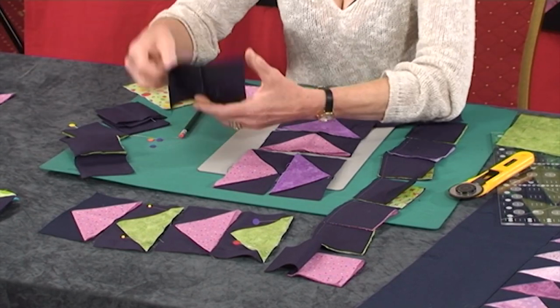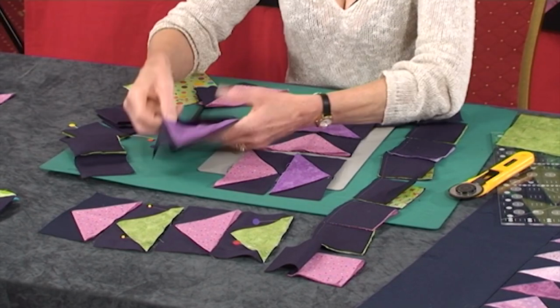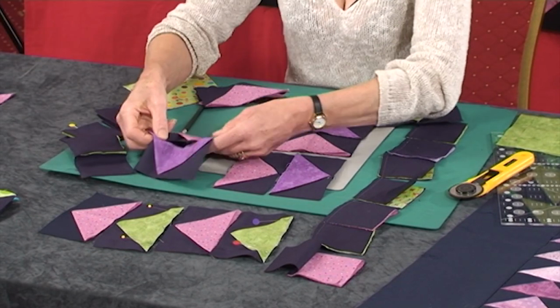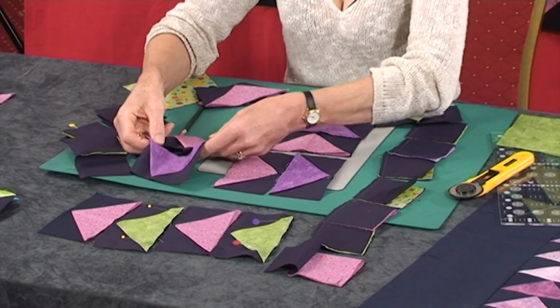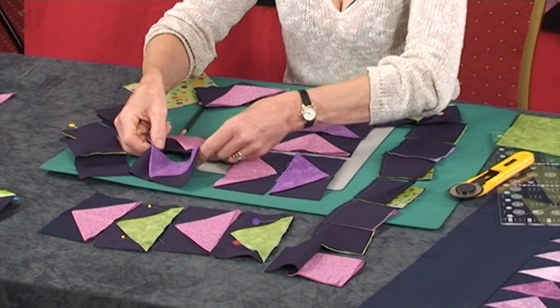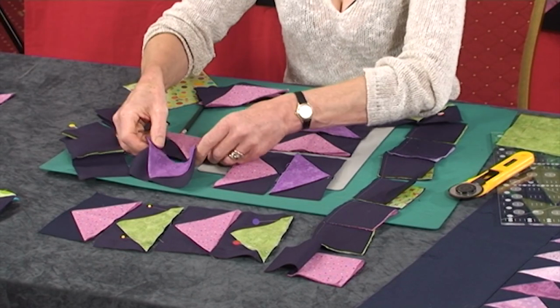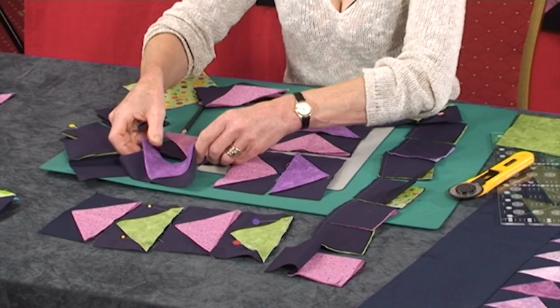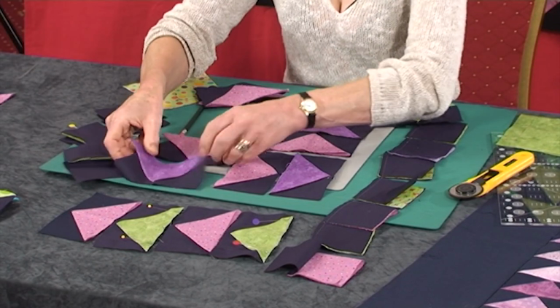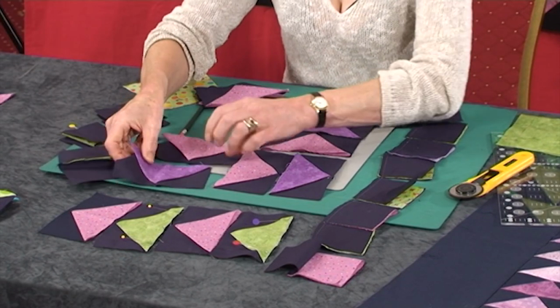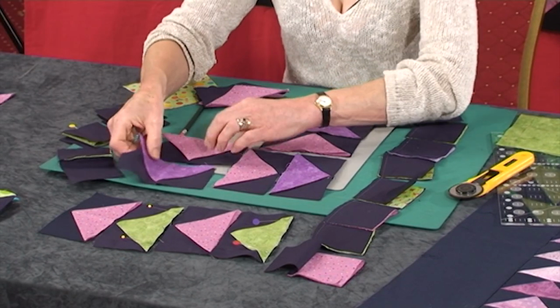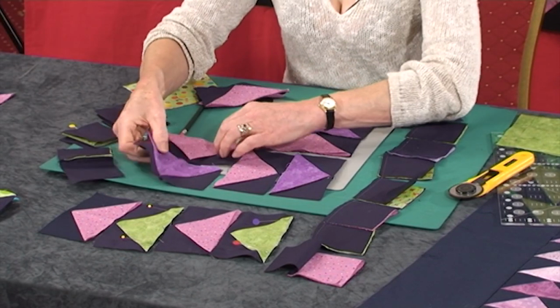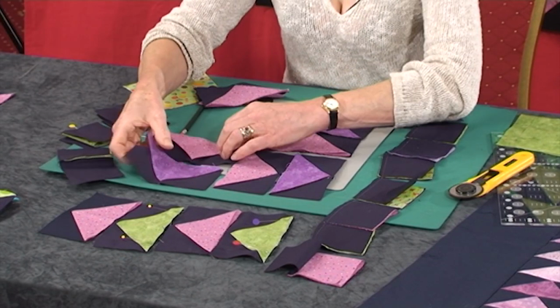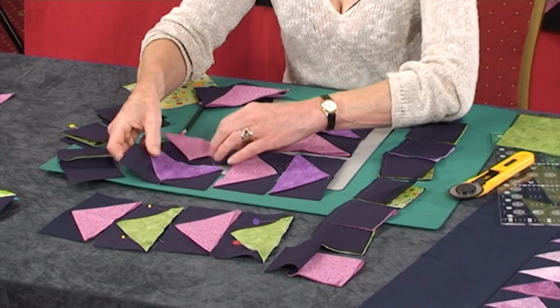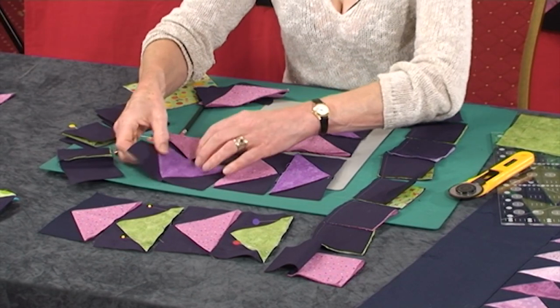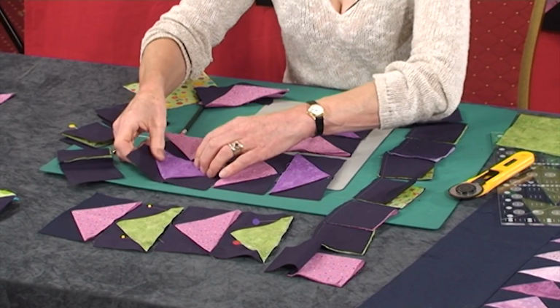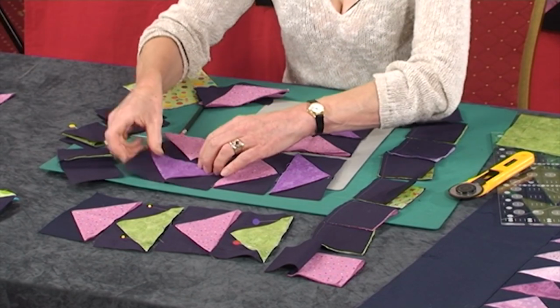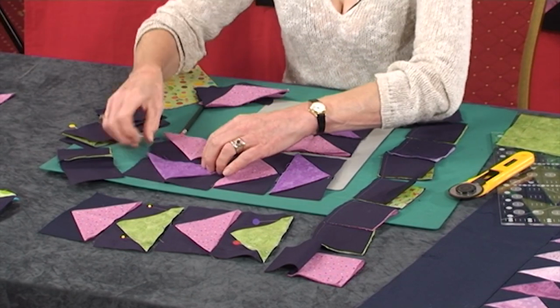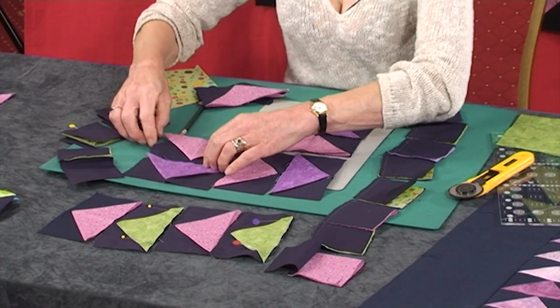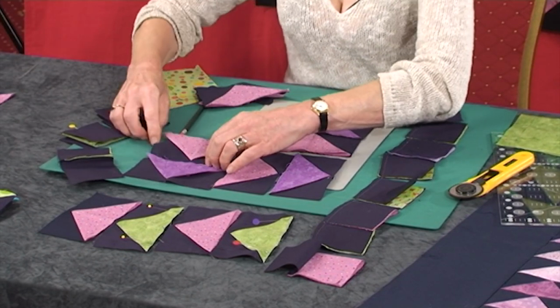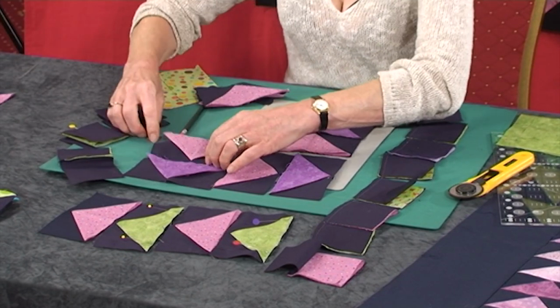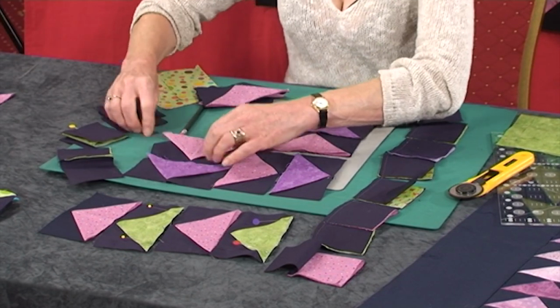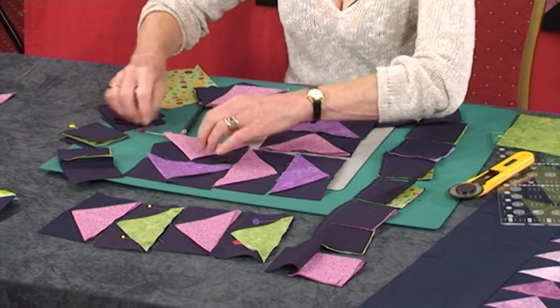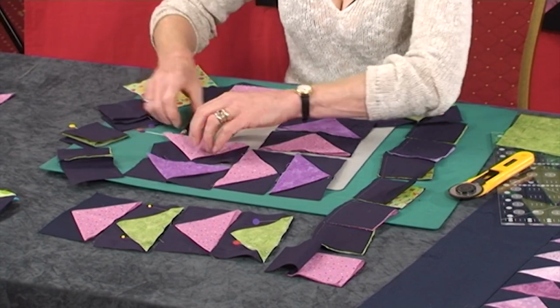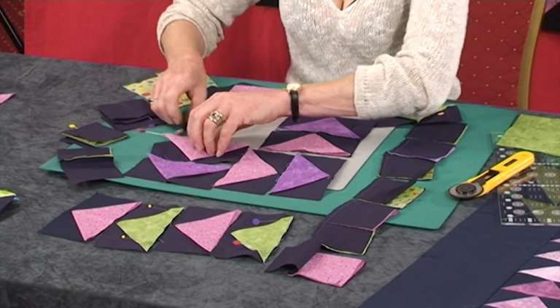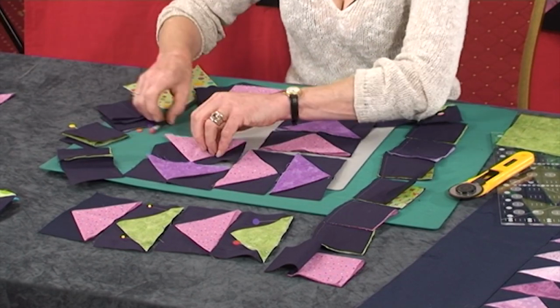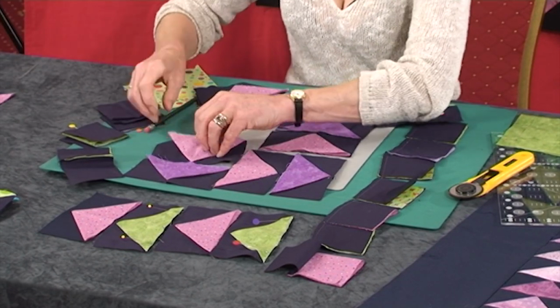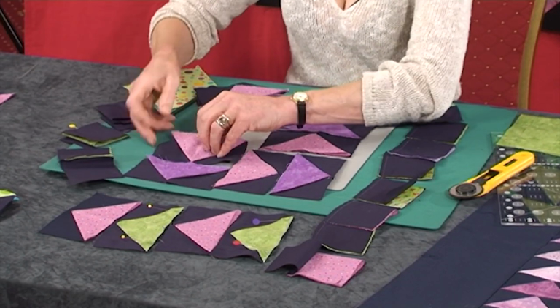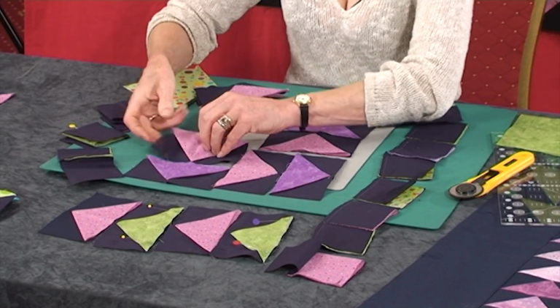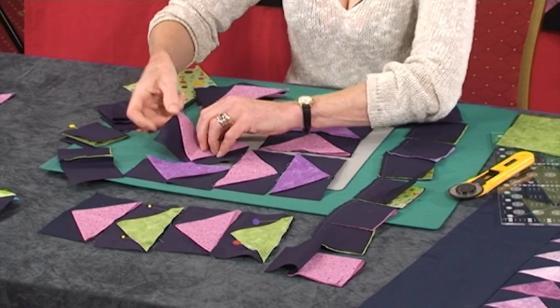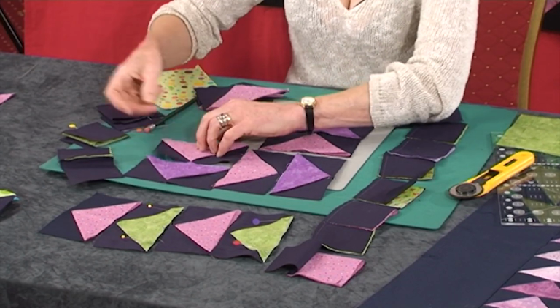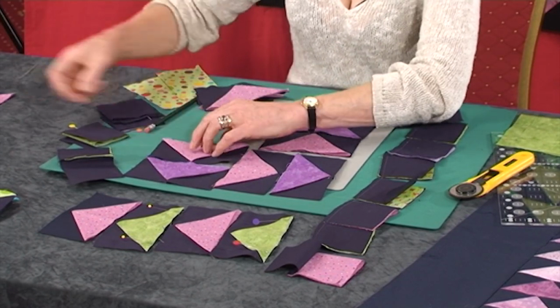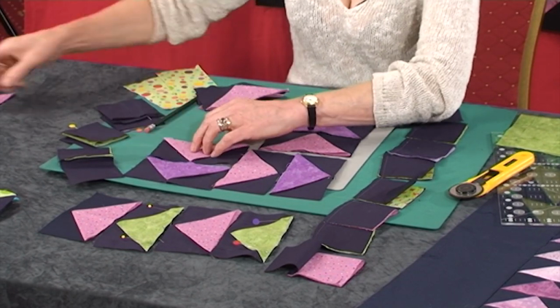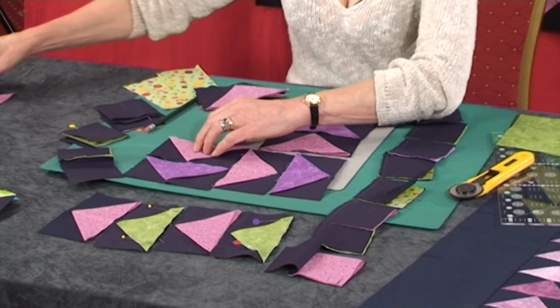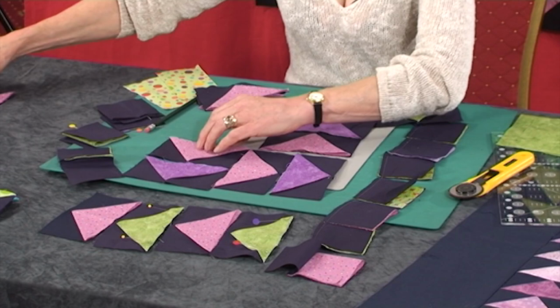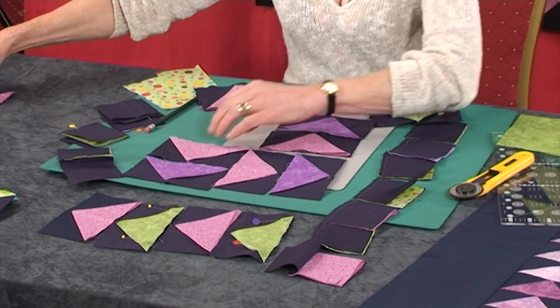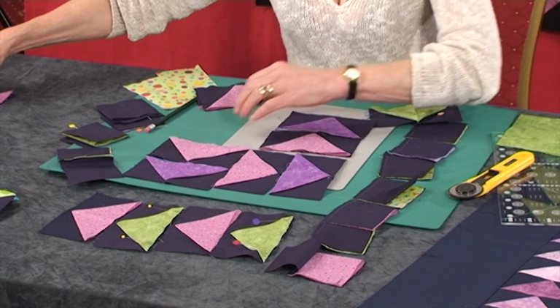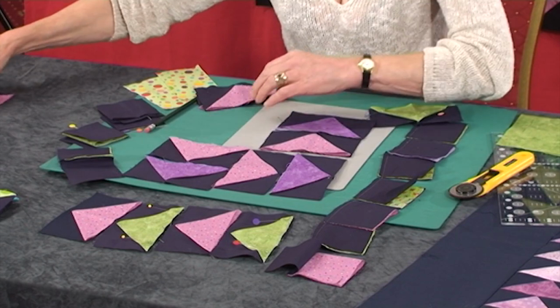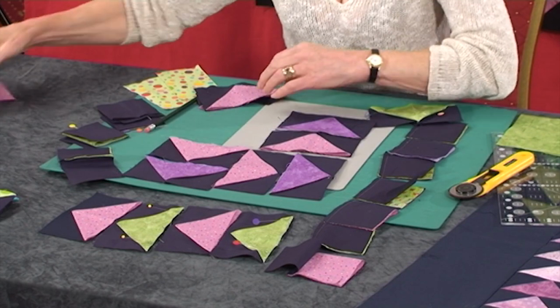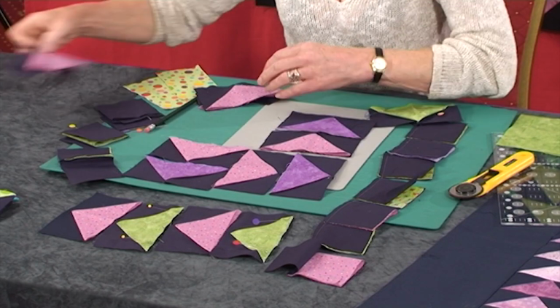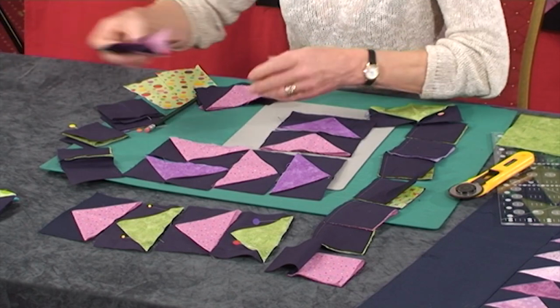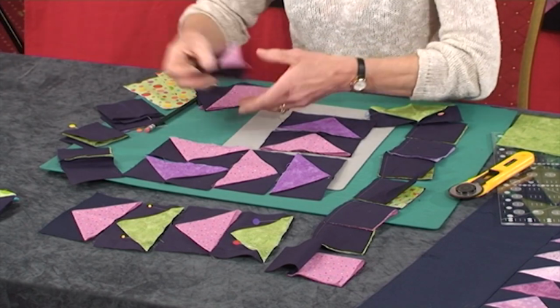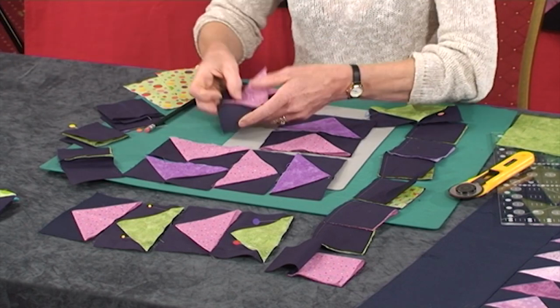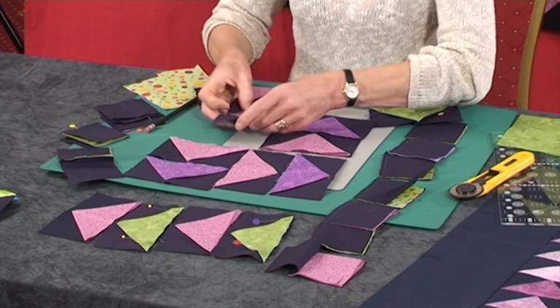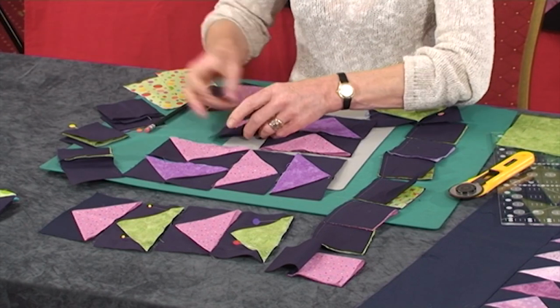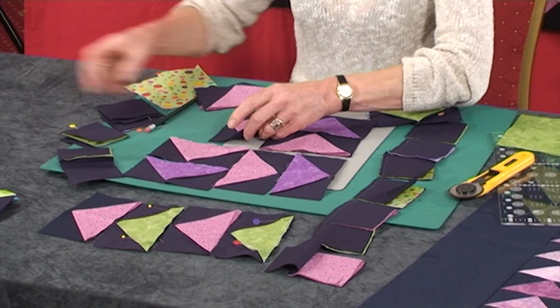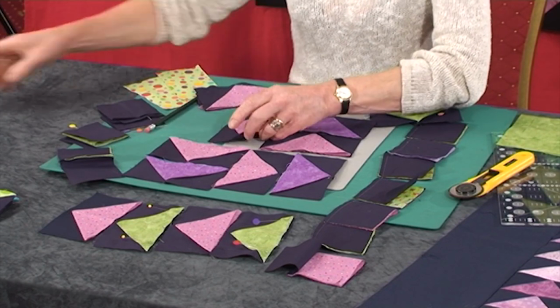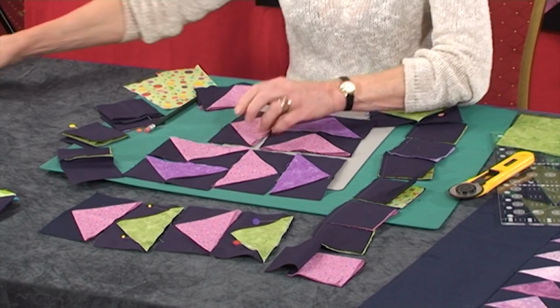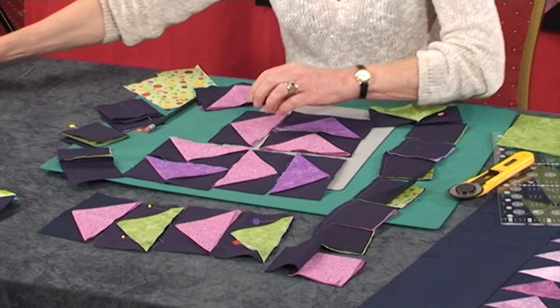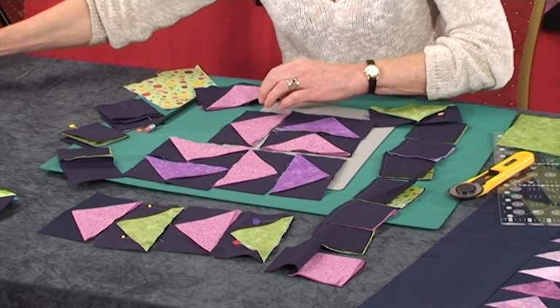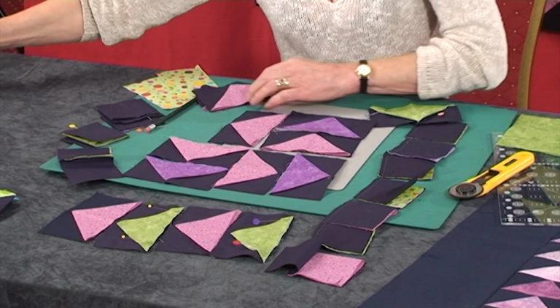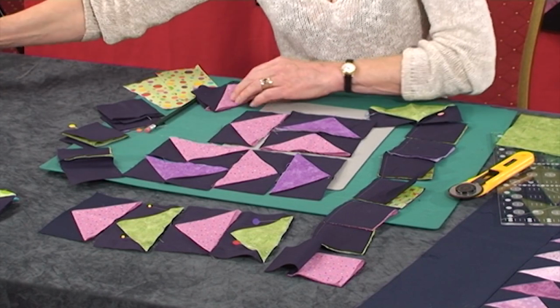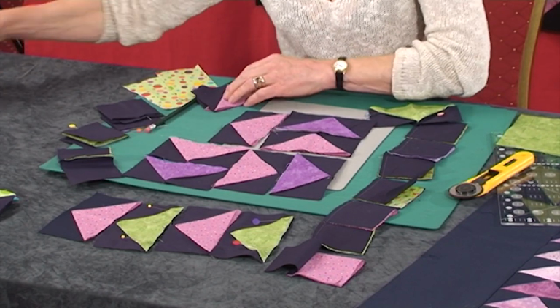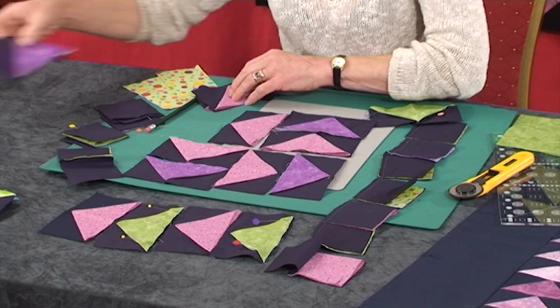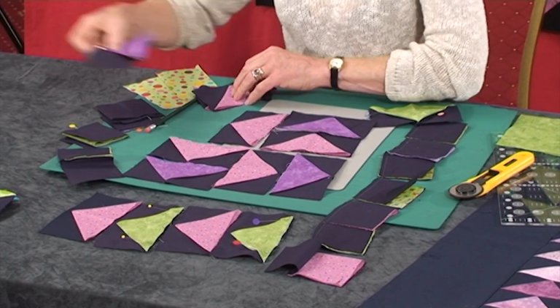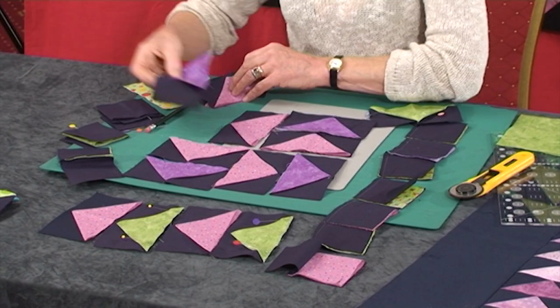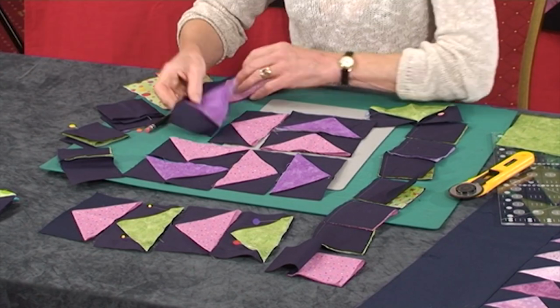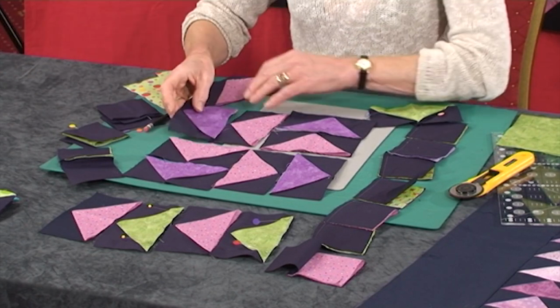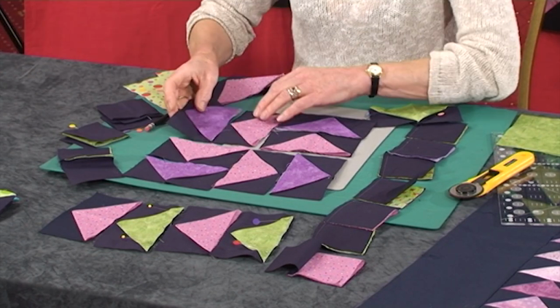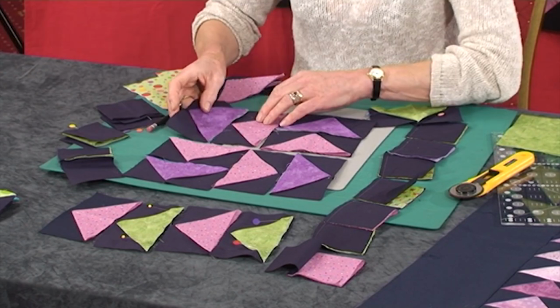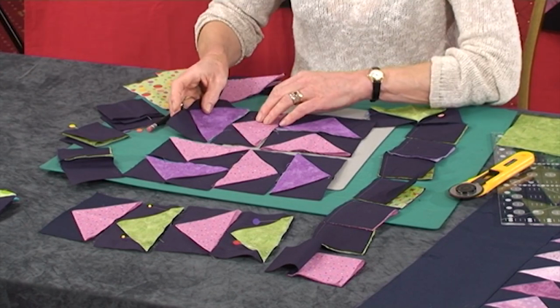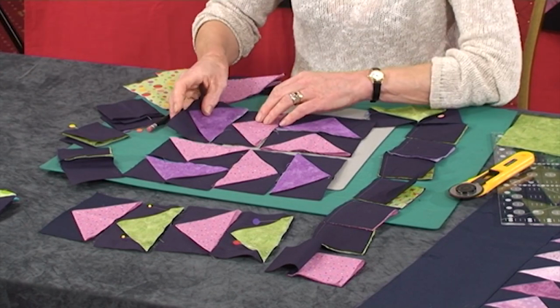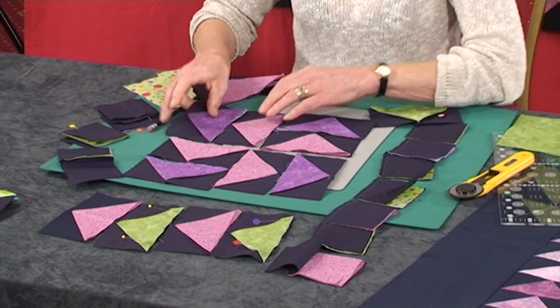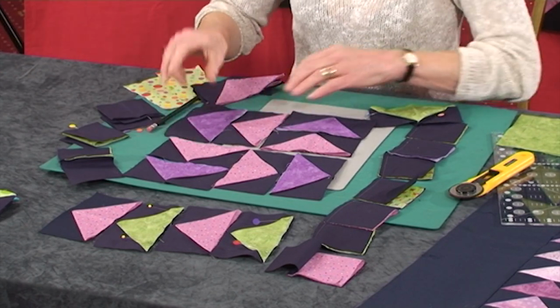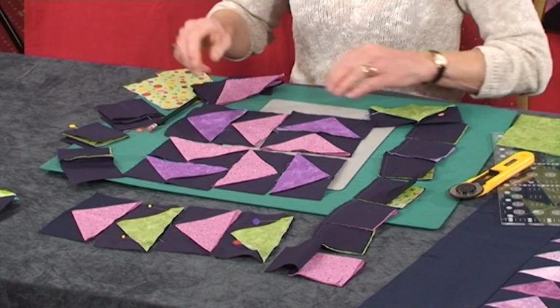Very simple block to do, but very simple block to get hopelessly wrong when you sew it together. And there is your Dutchman's Windmill.